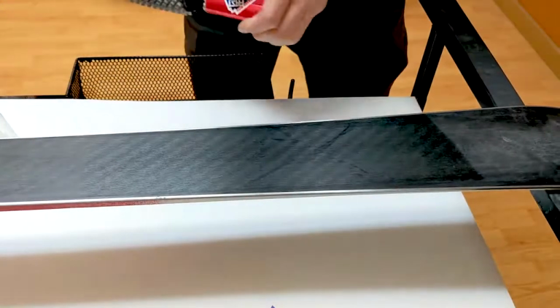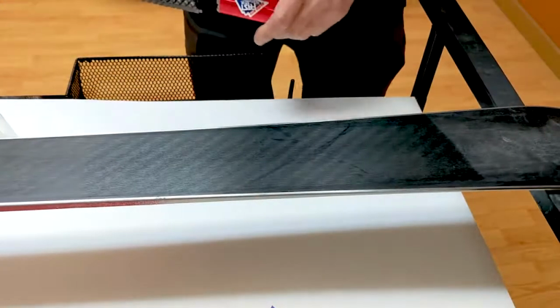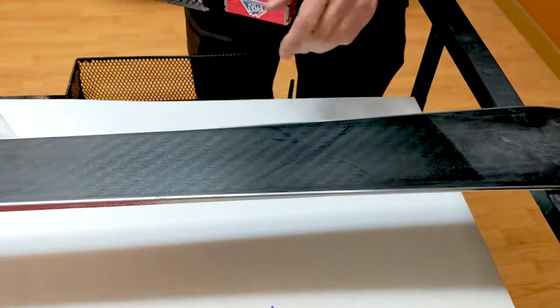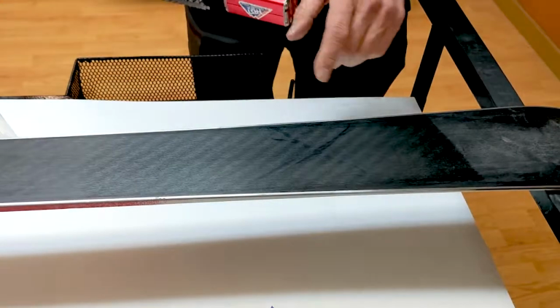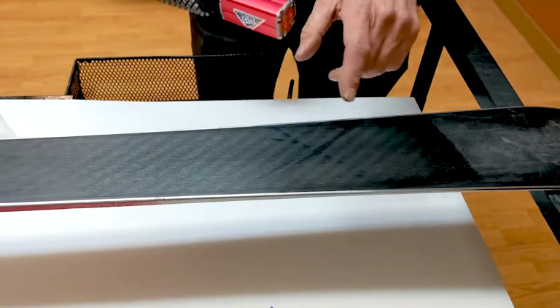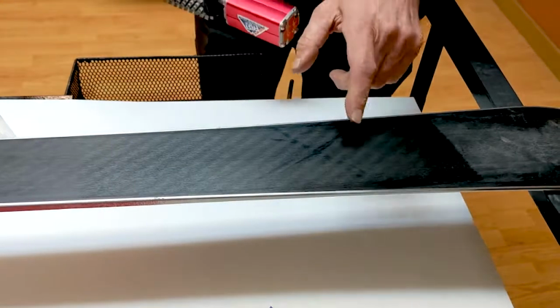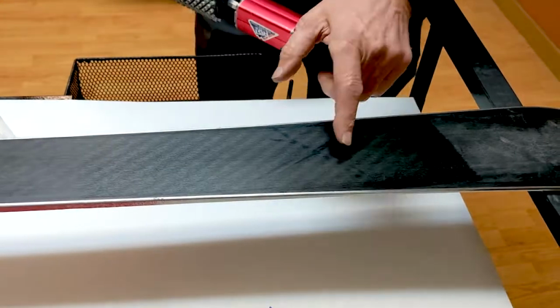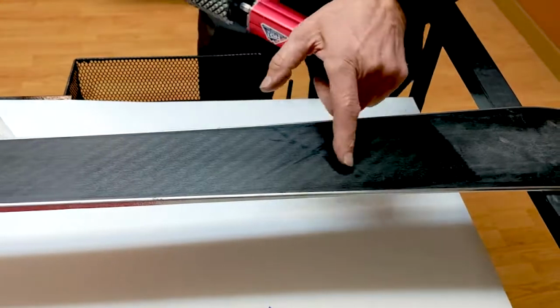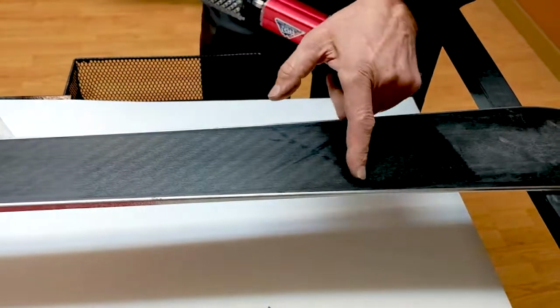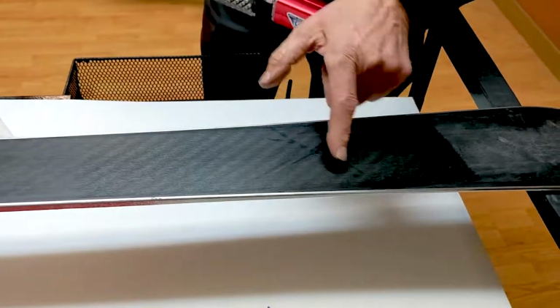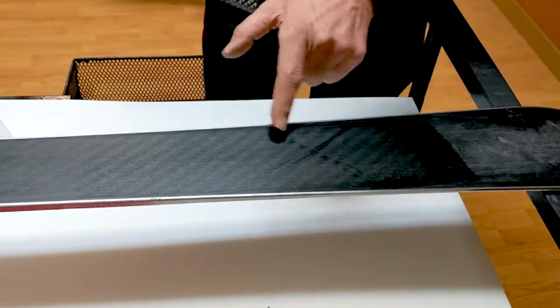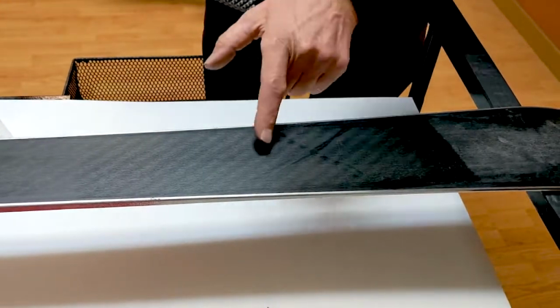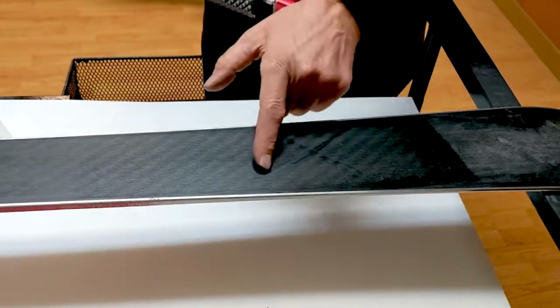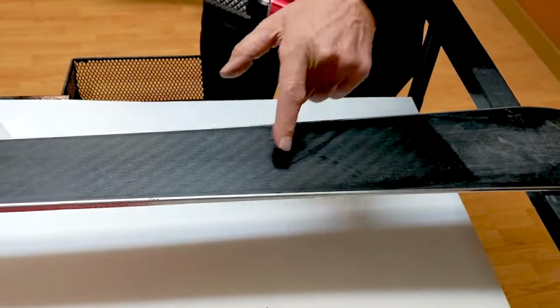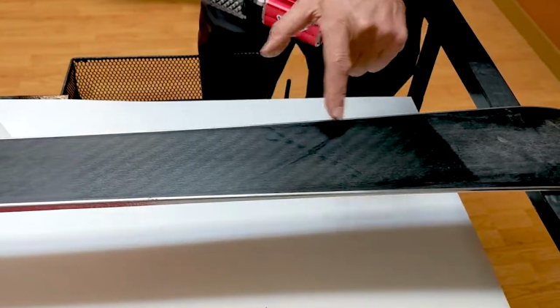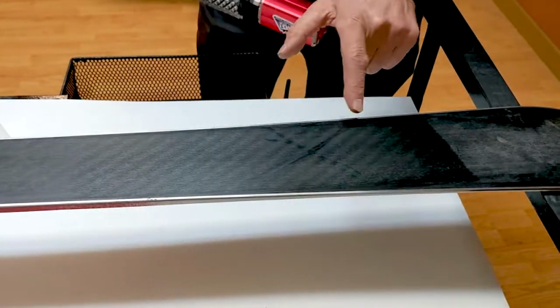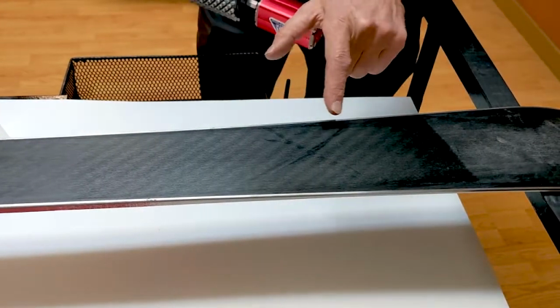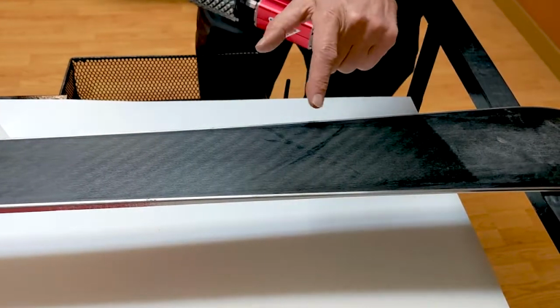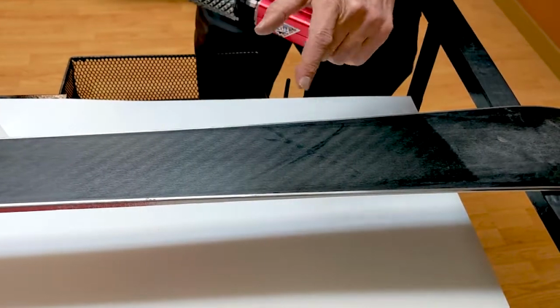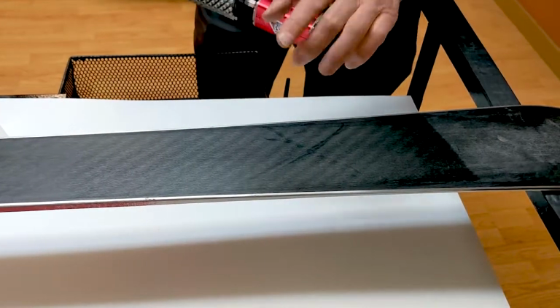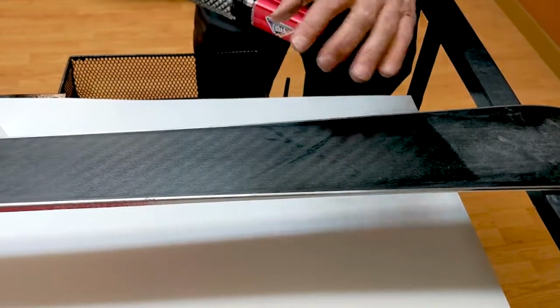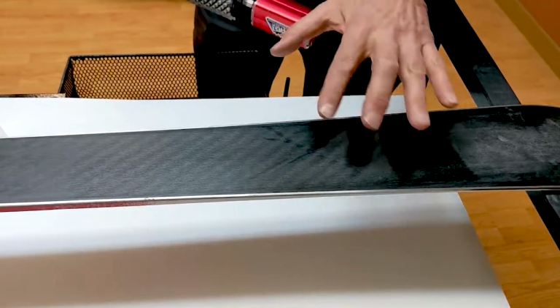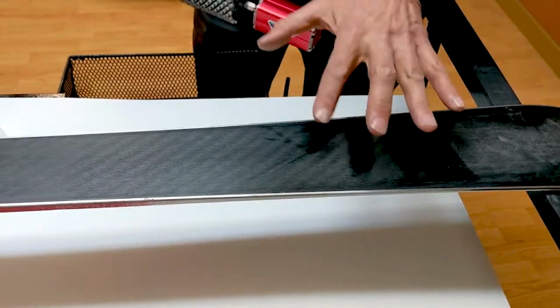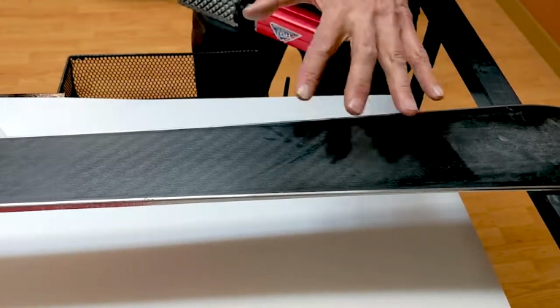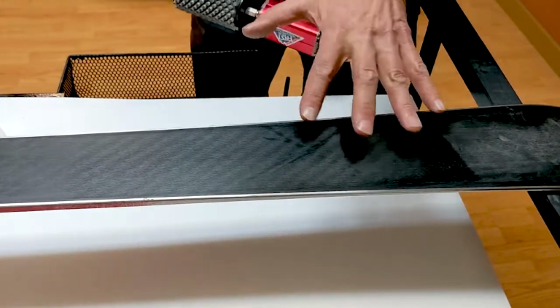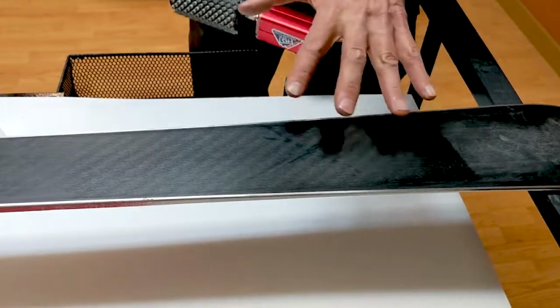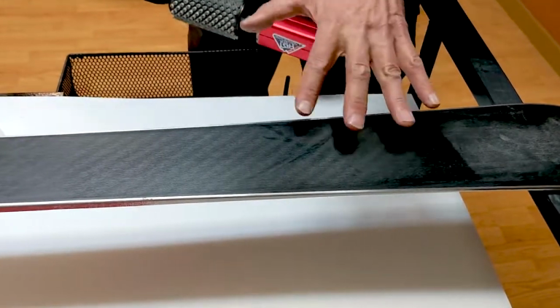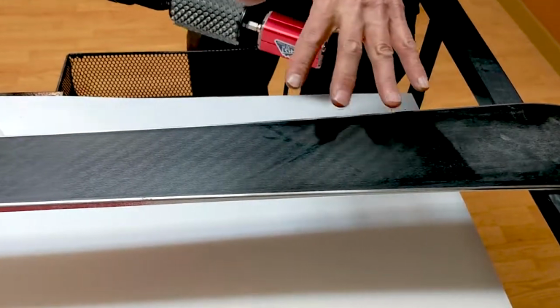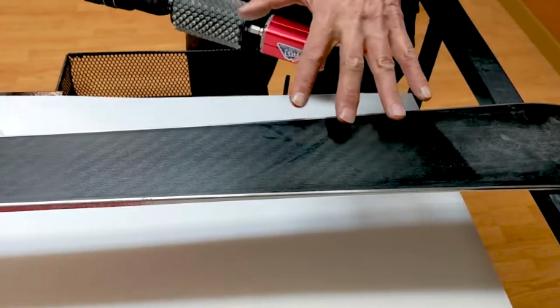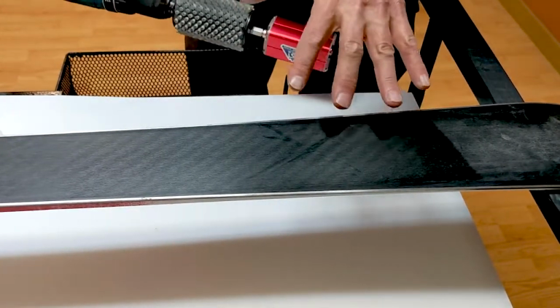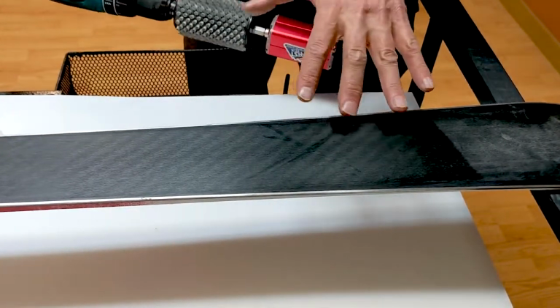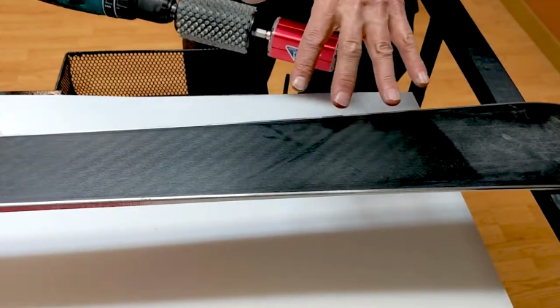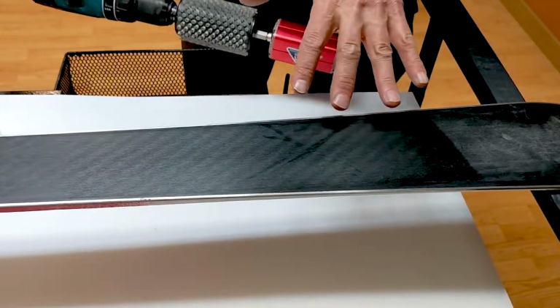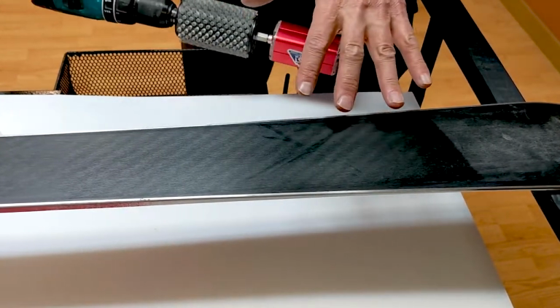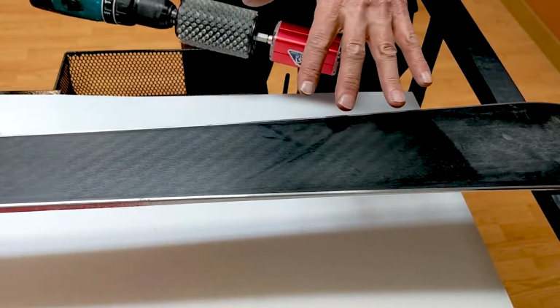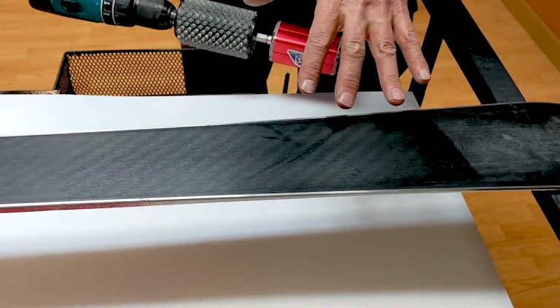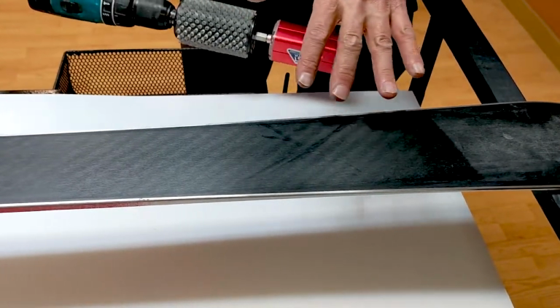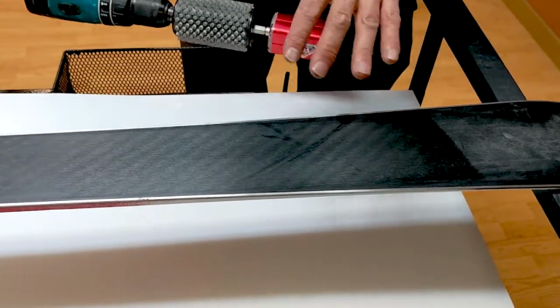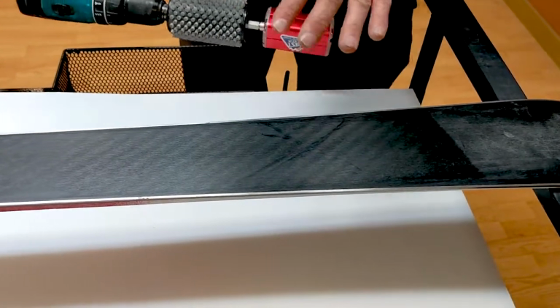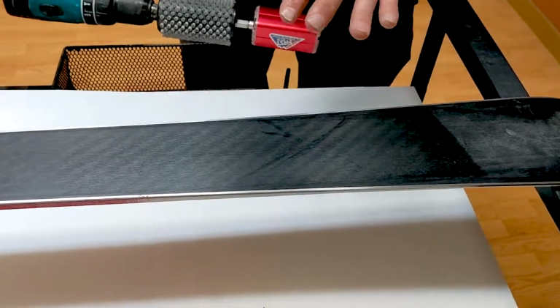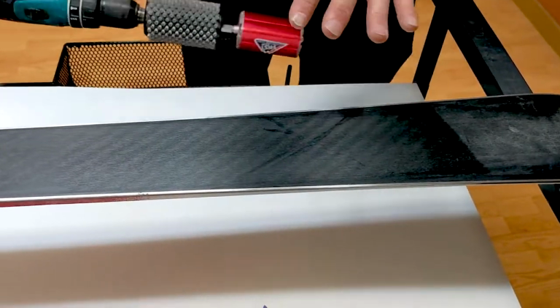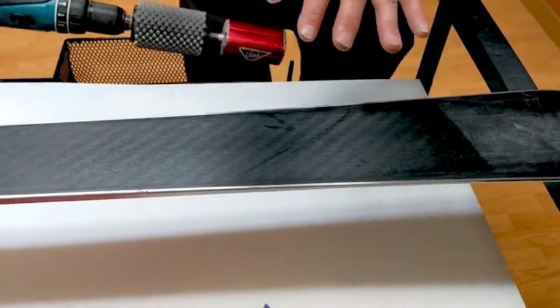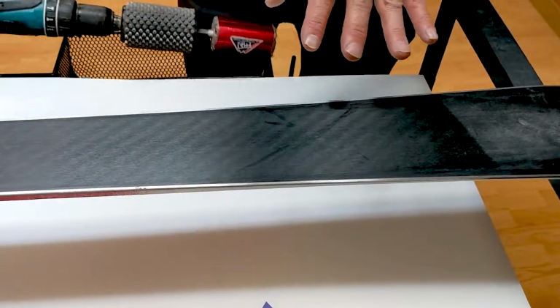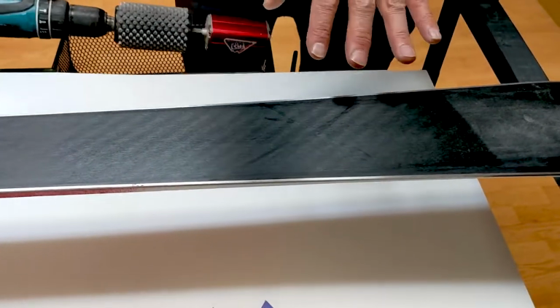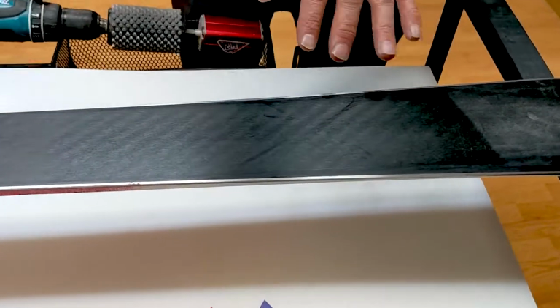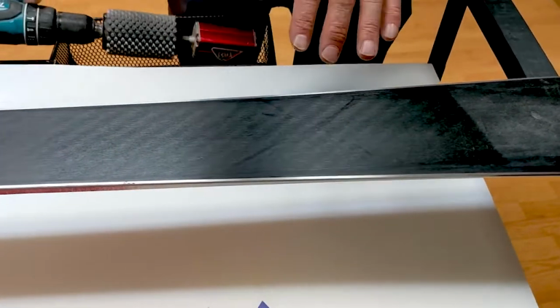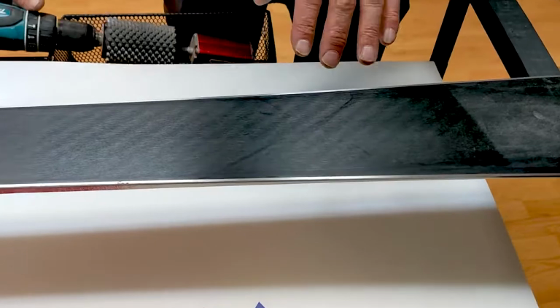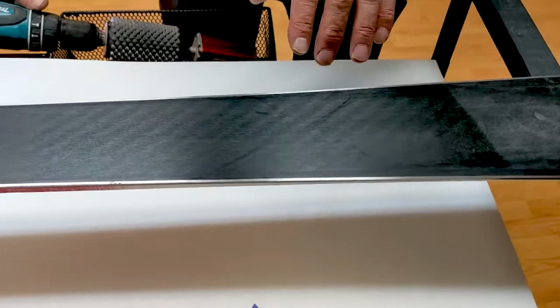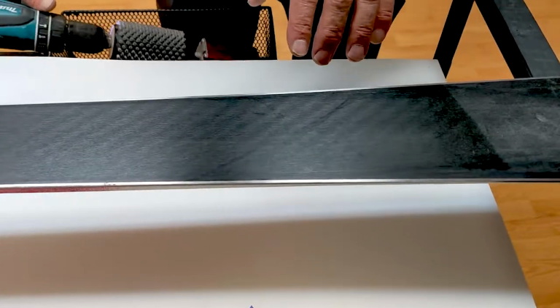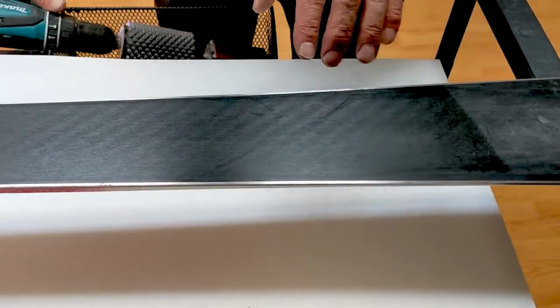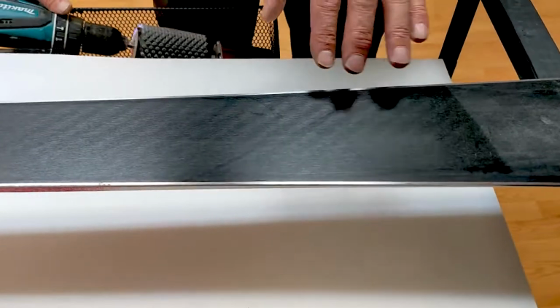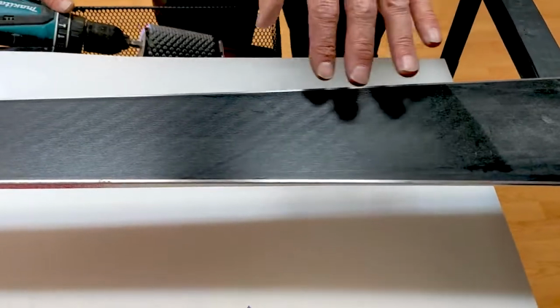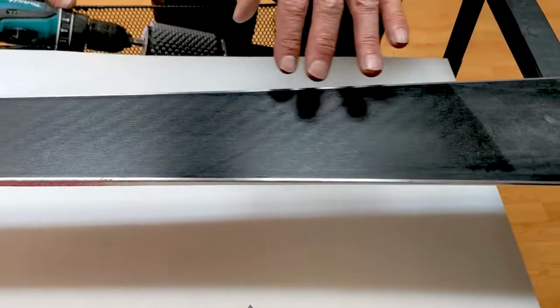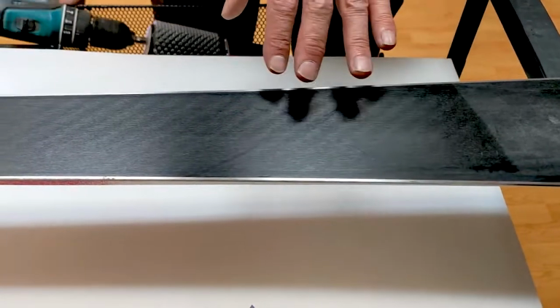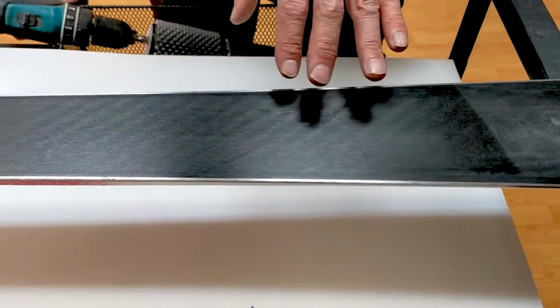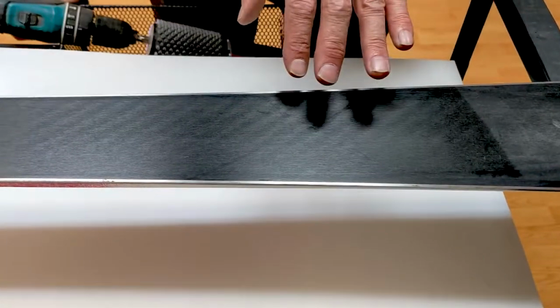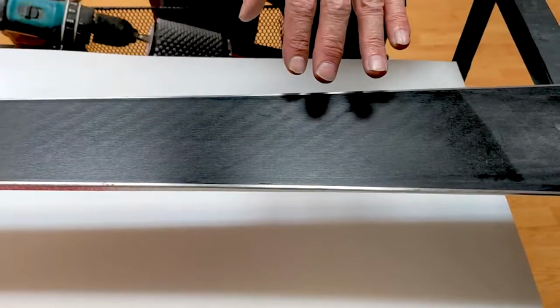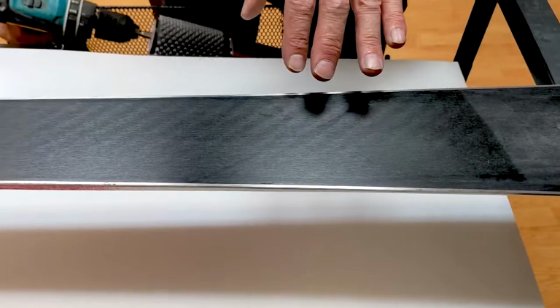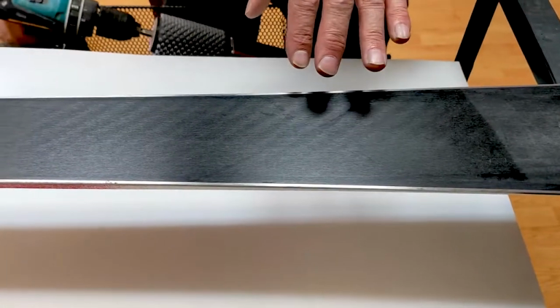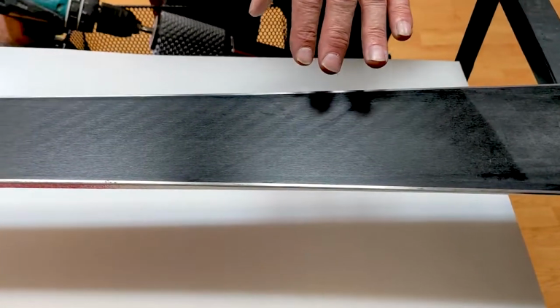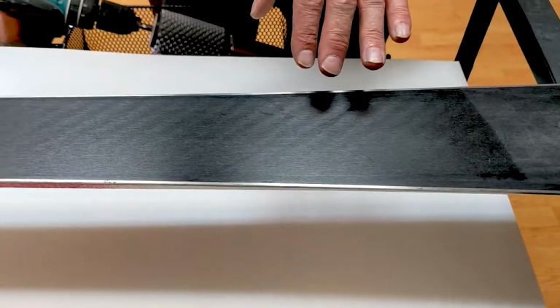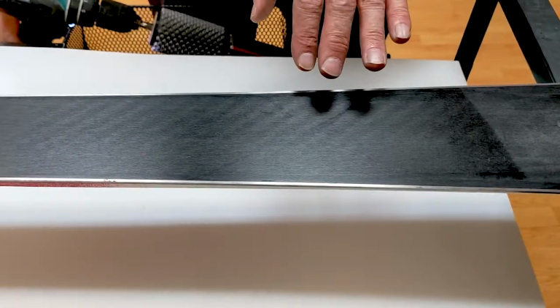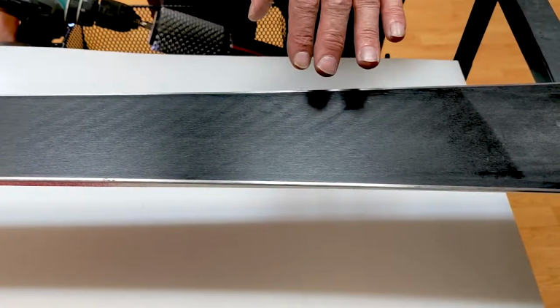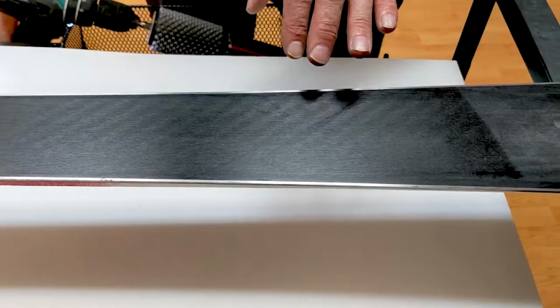If you see the X, the X stays there. If we didn't have durability, the X would be gone.